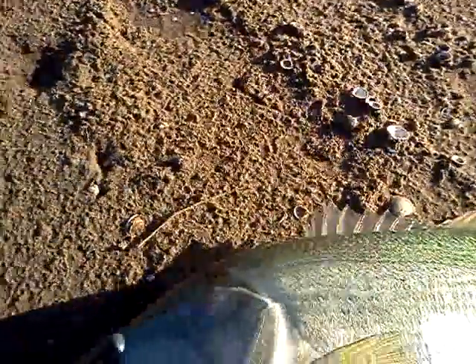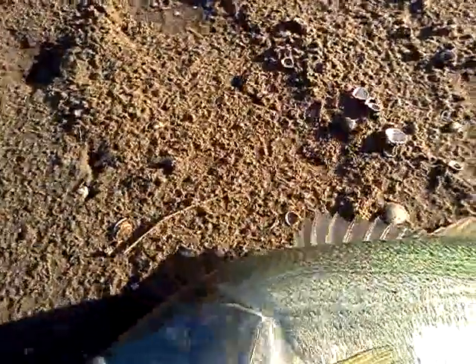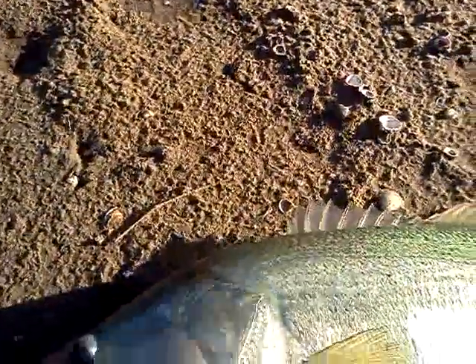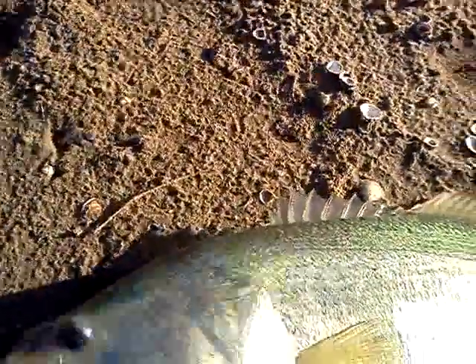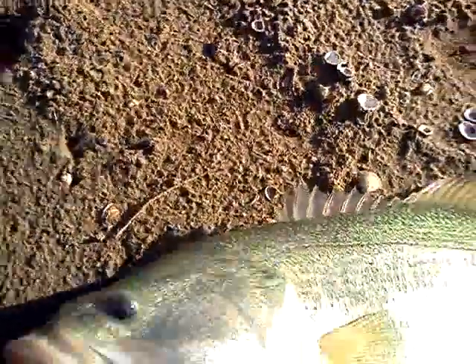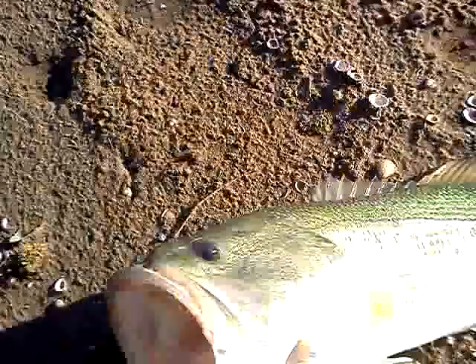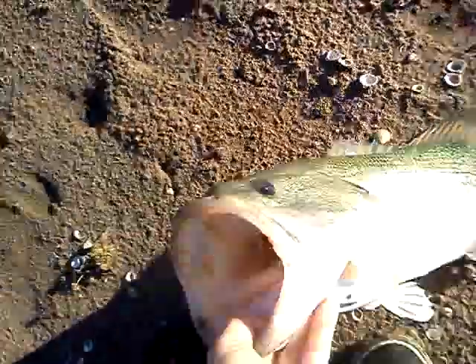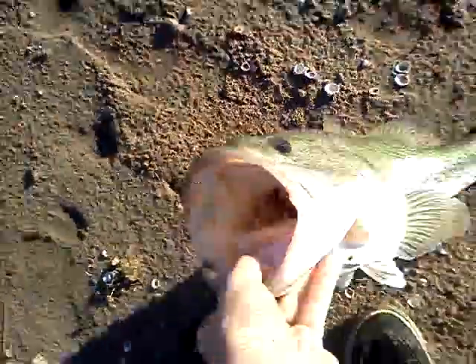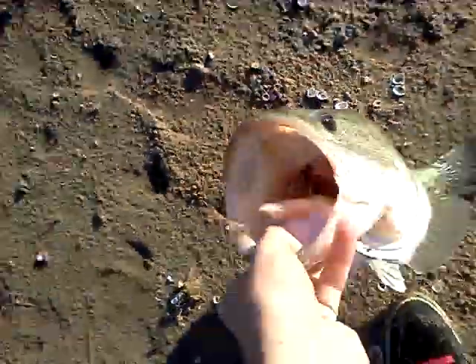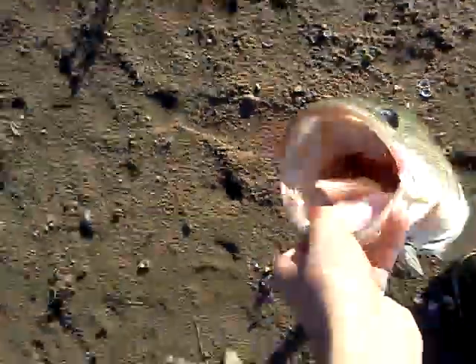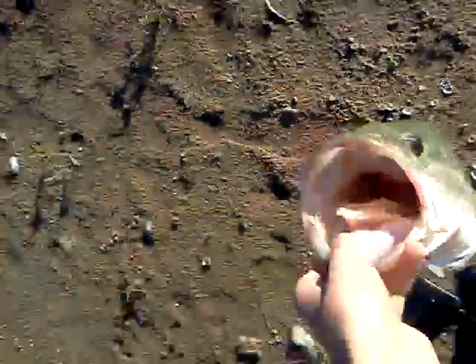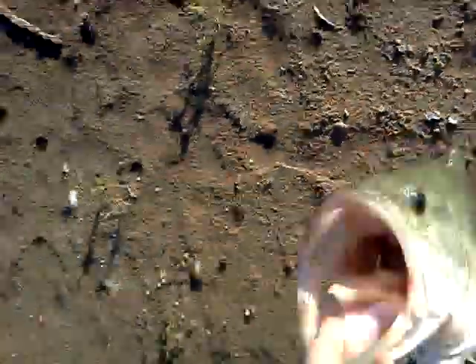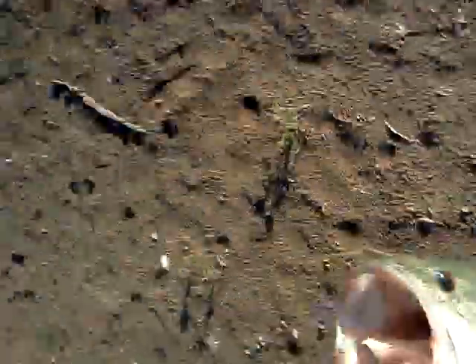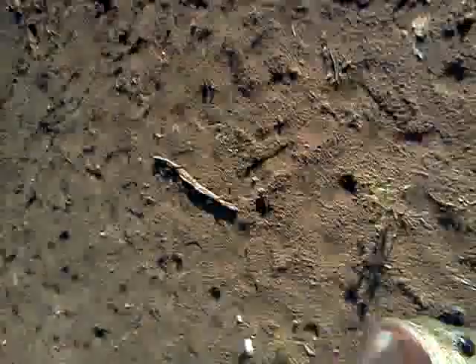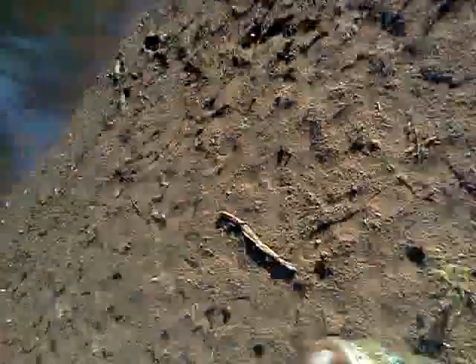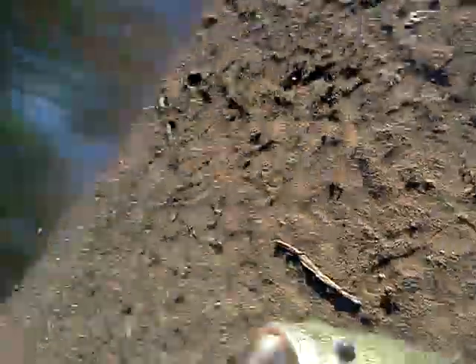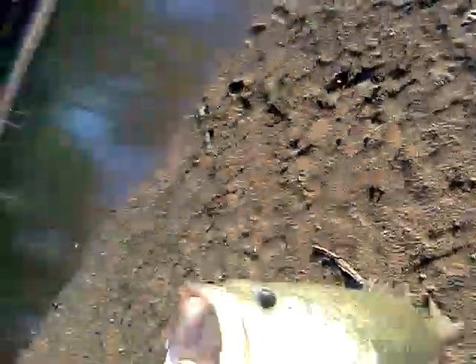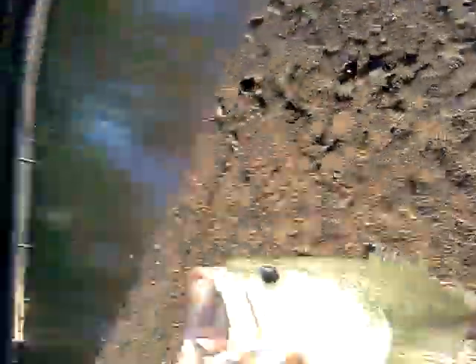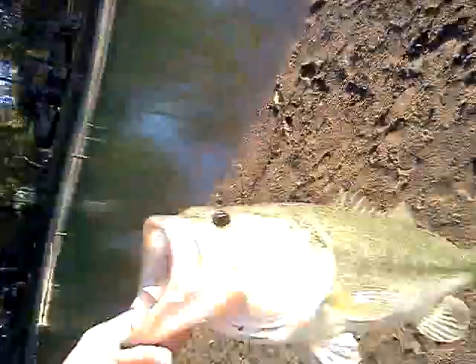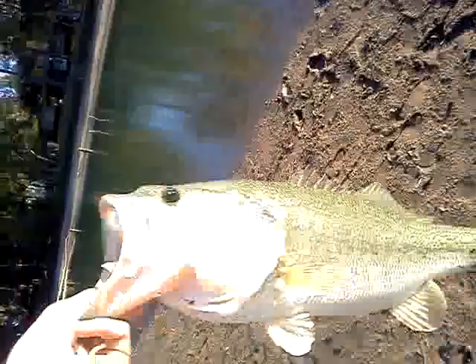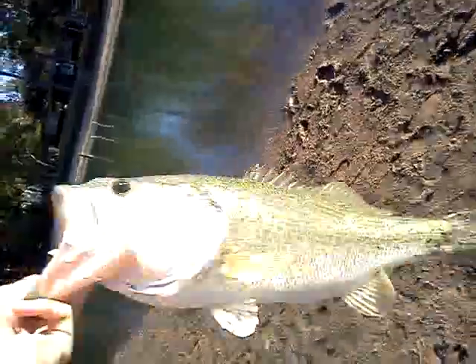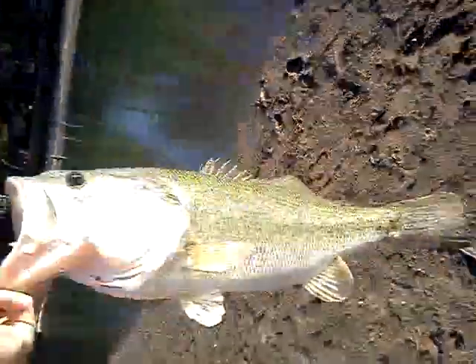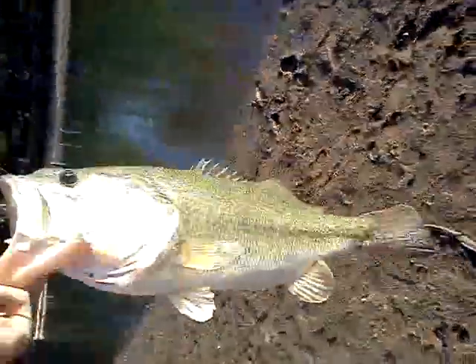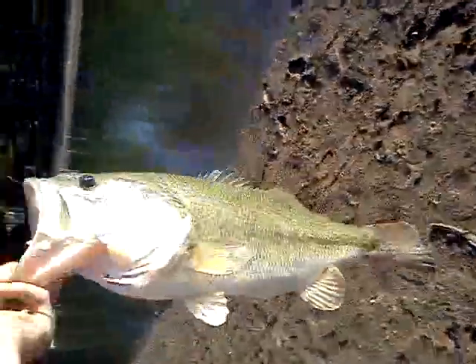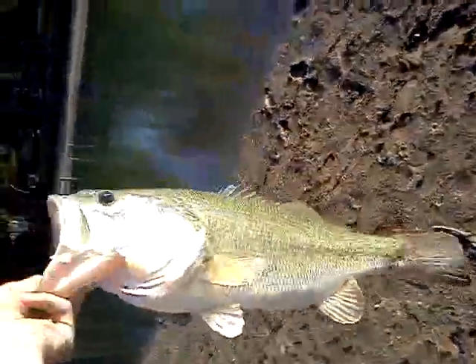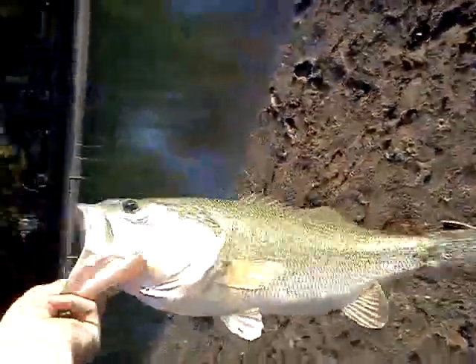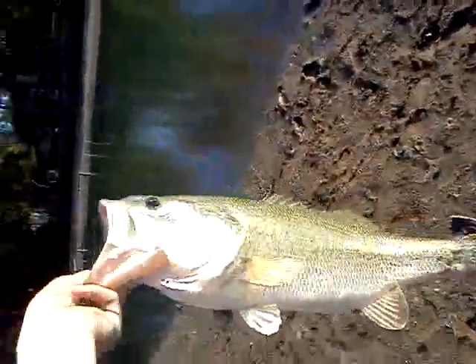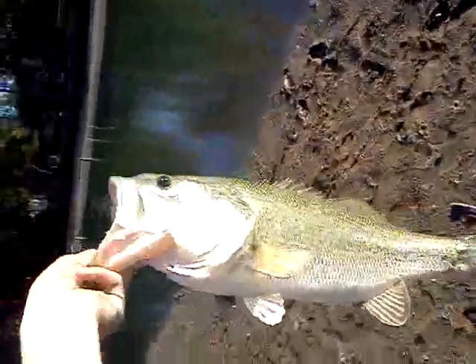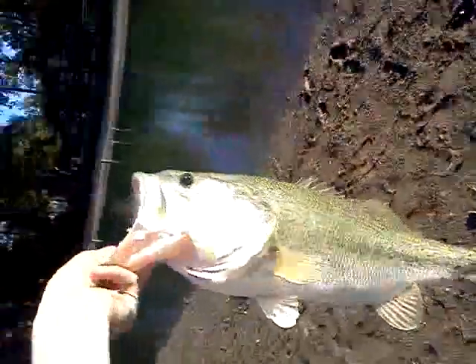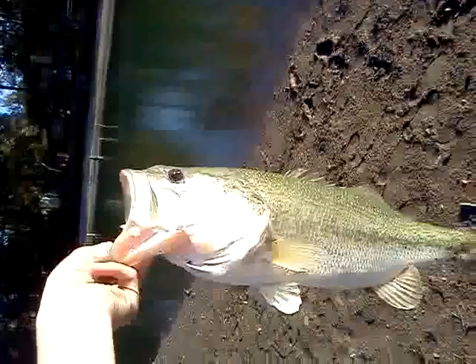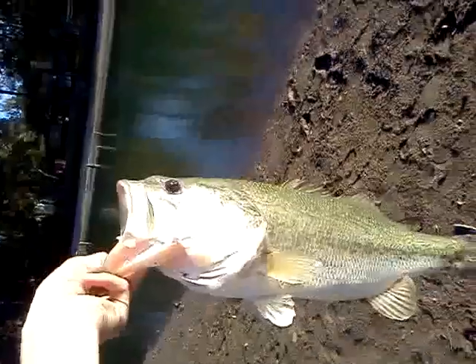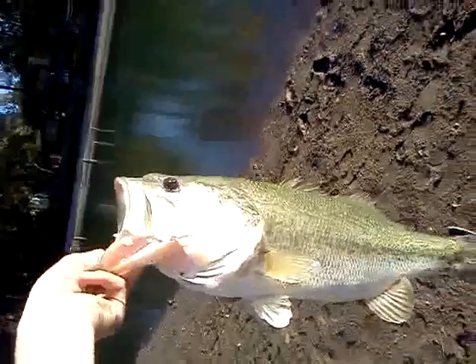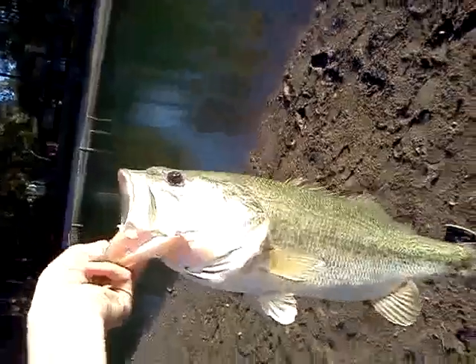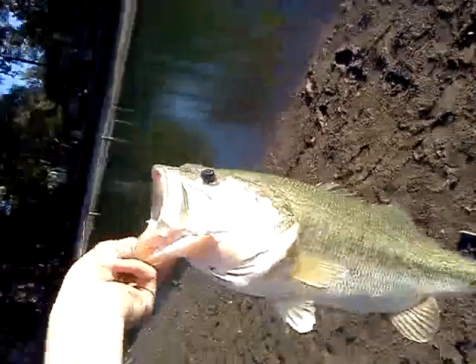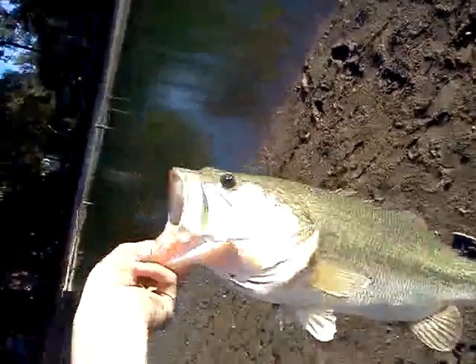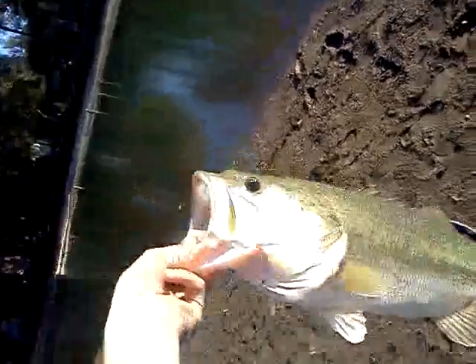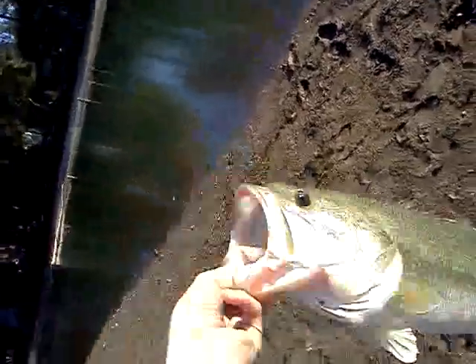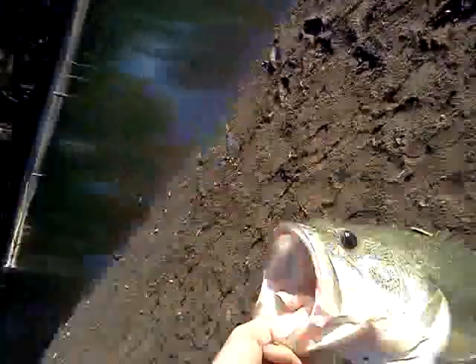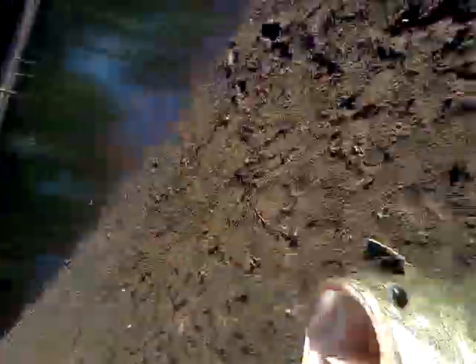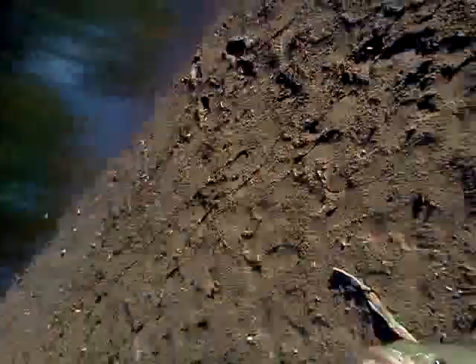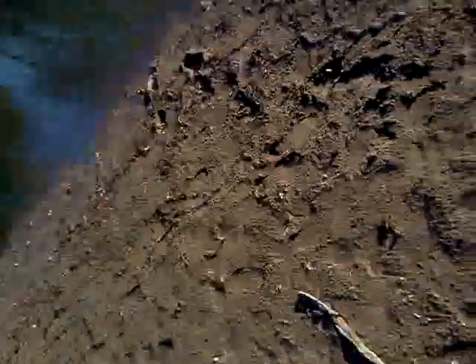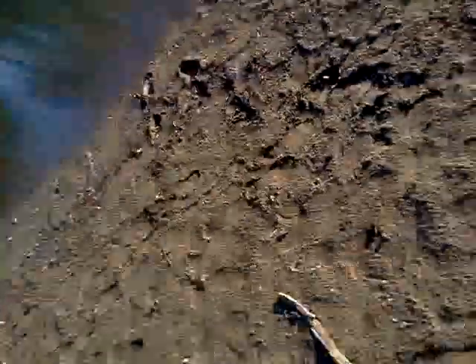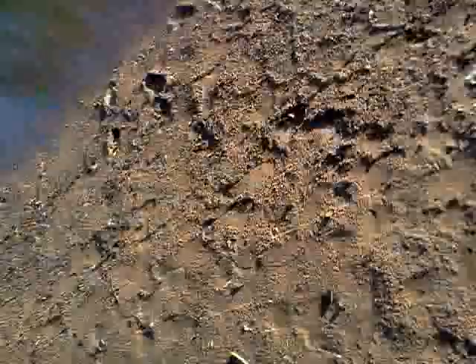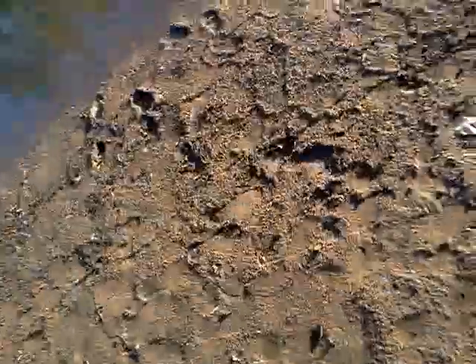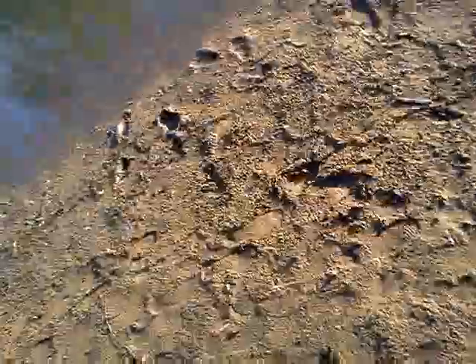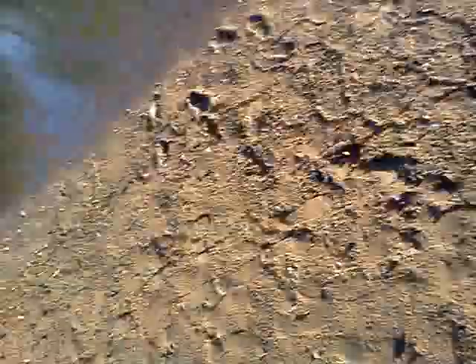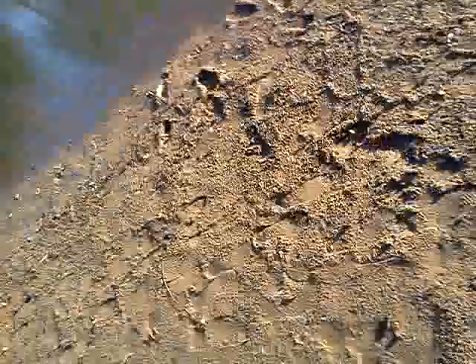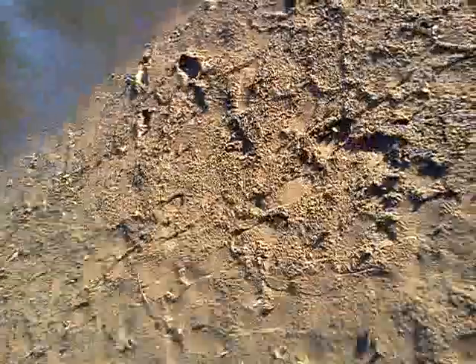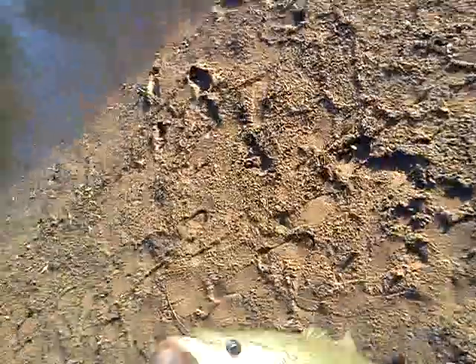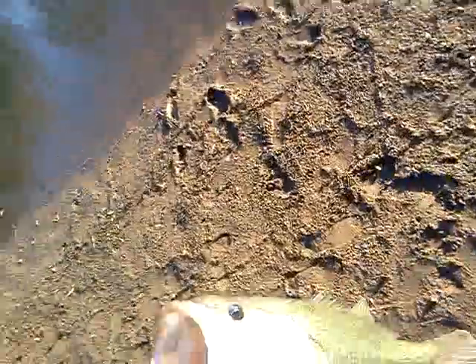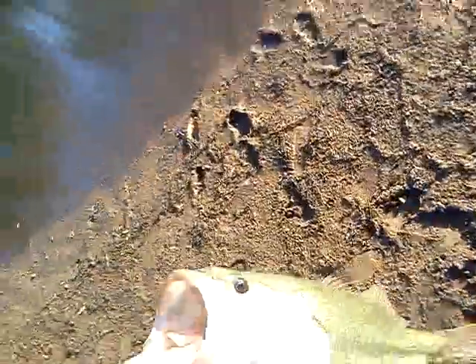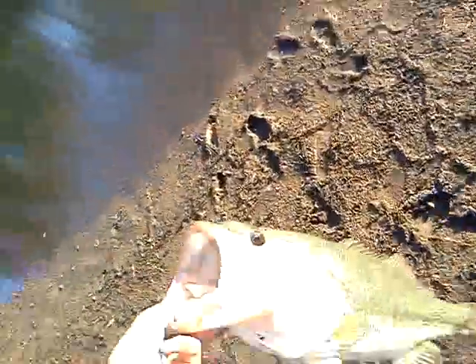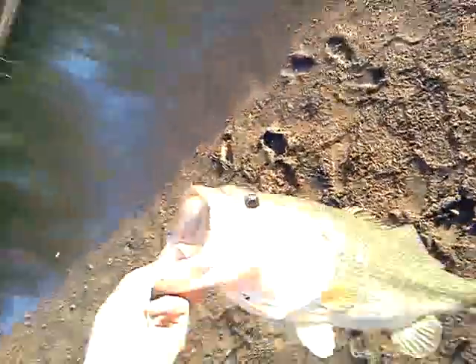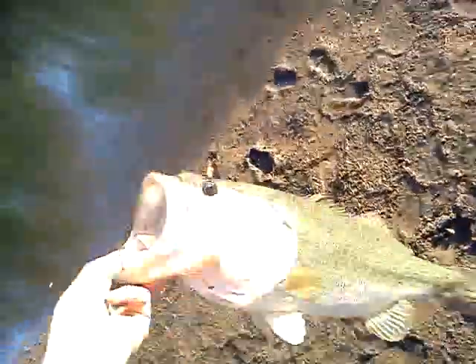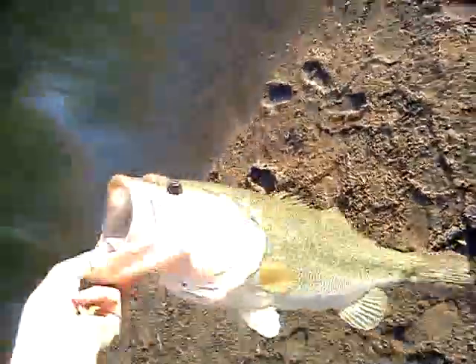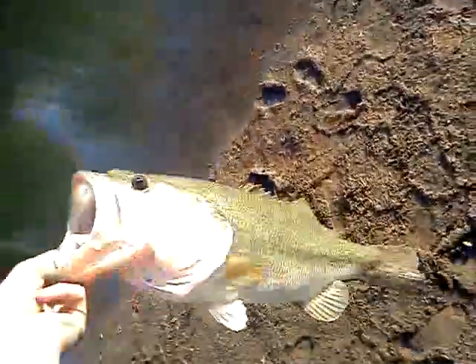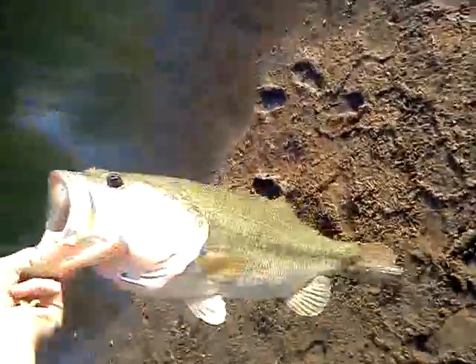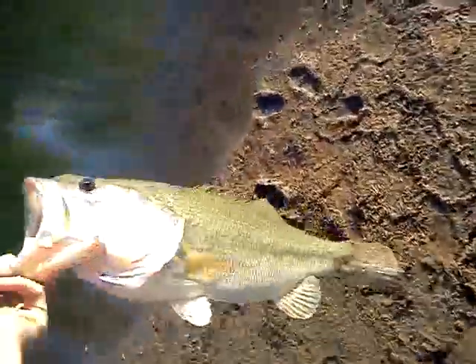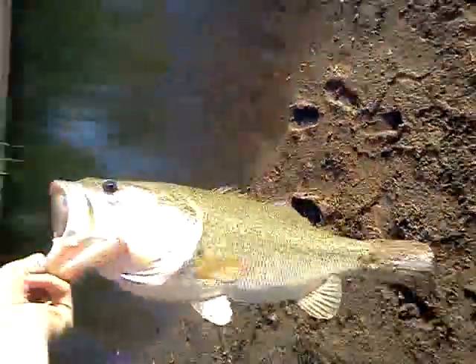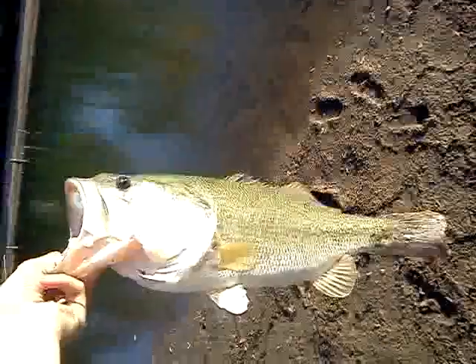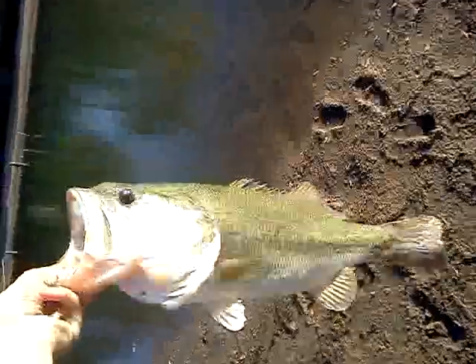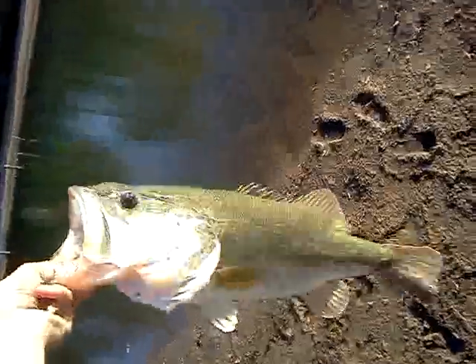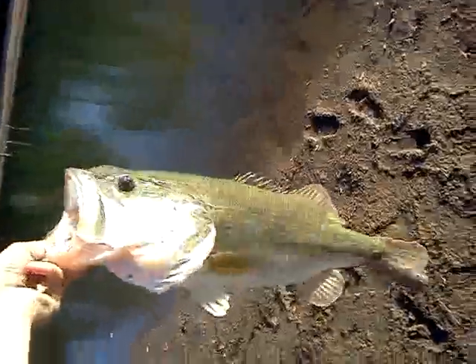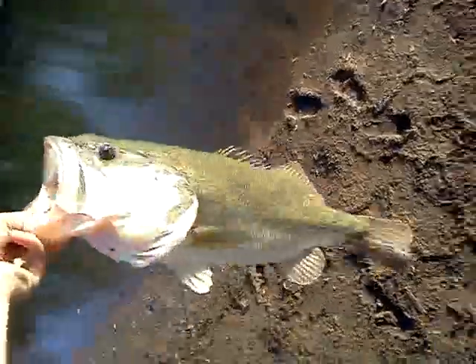Let's get him back in the water guys. Nice big fish, real good. Actually, I'm going to take some pictures — there he is.